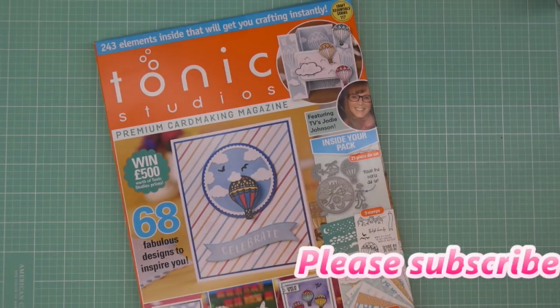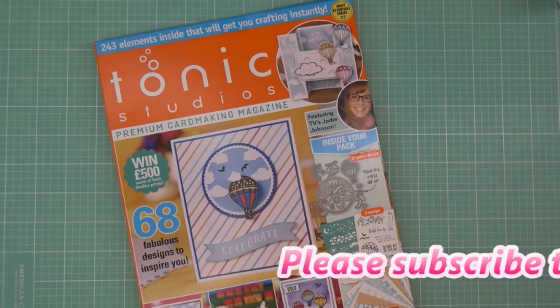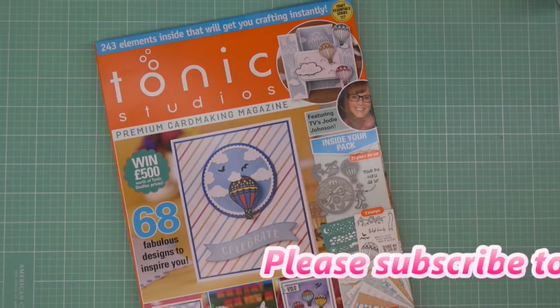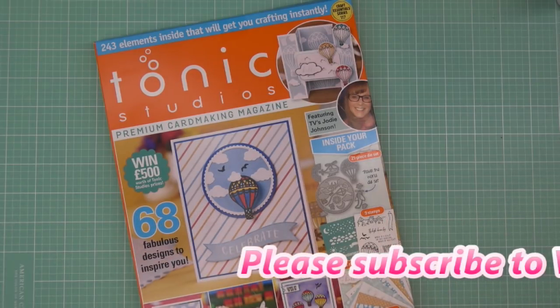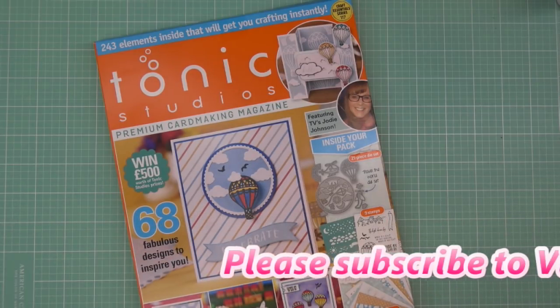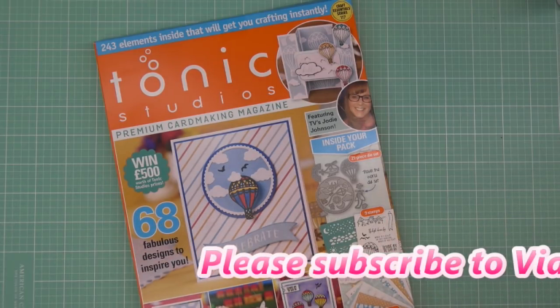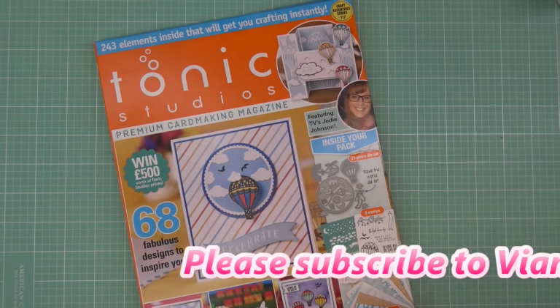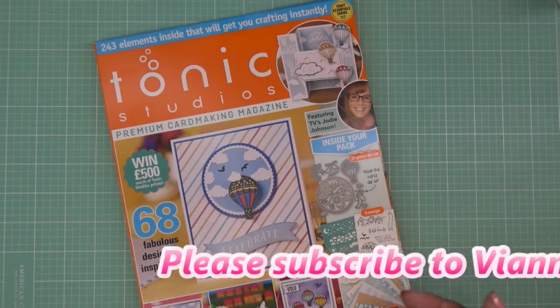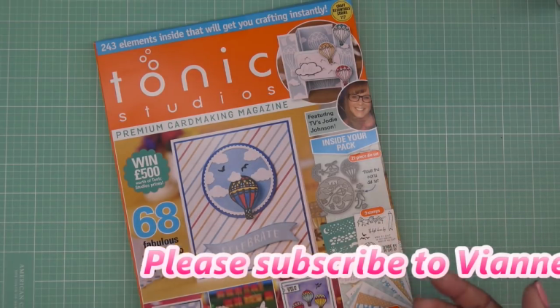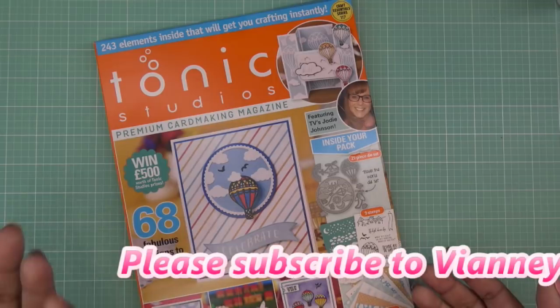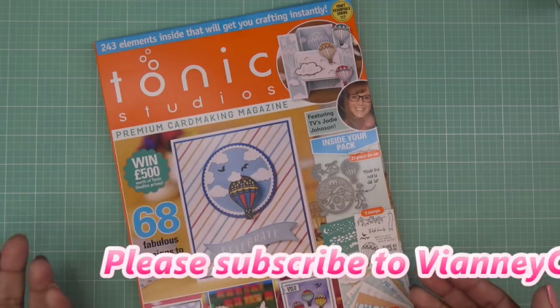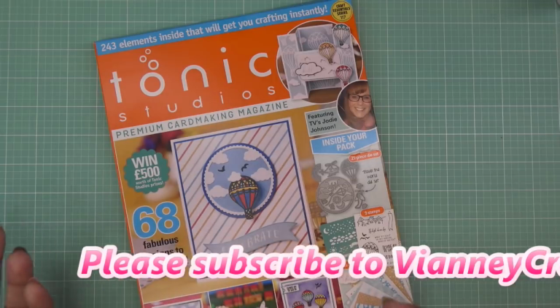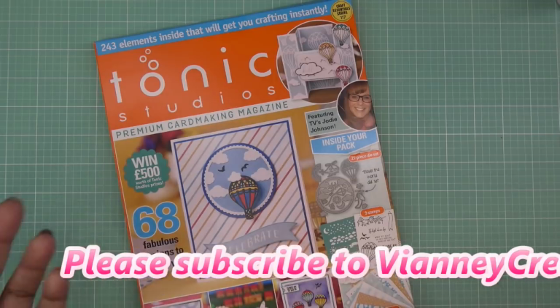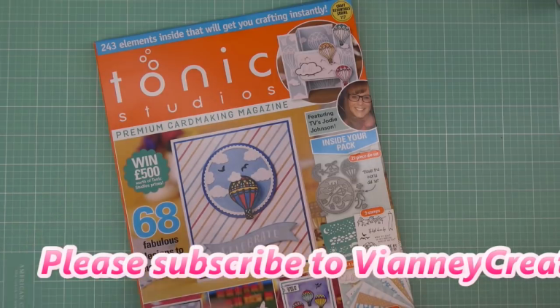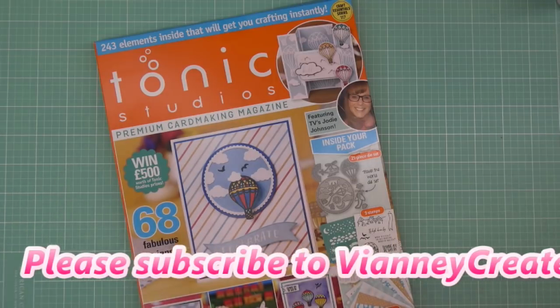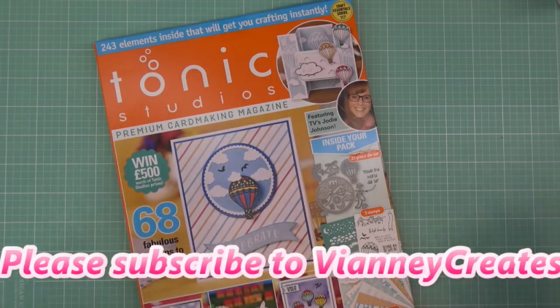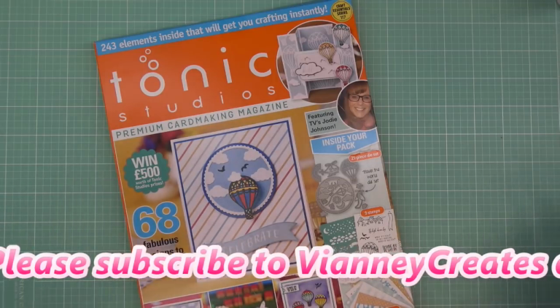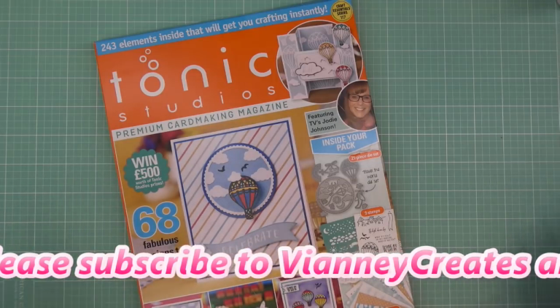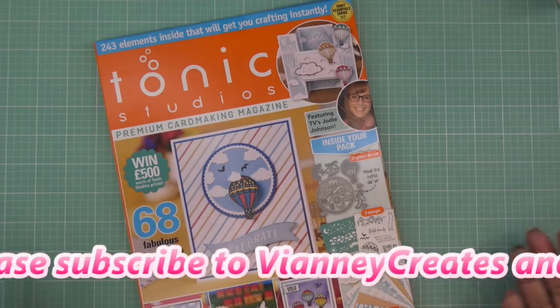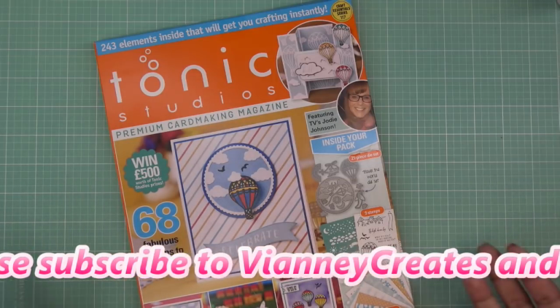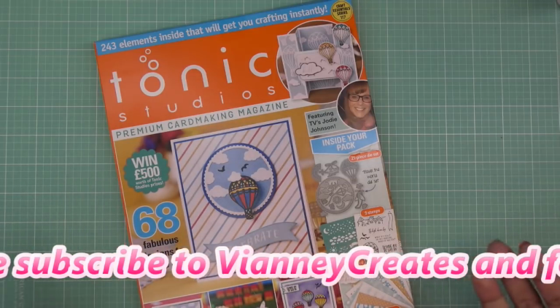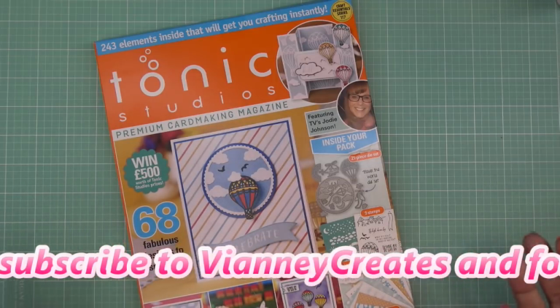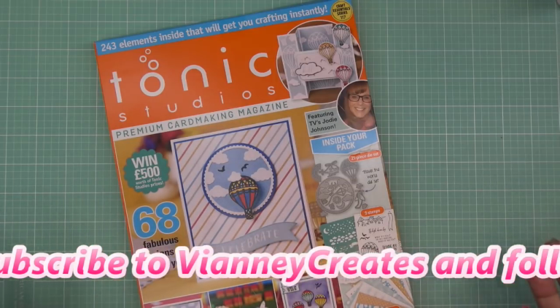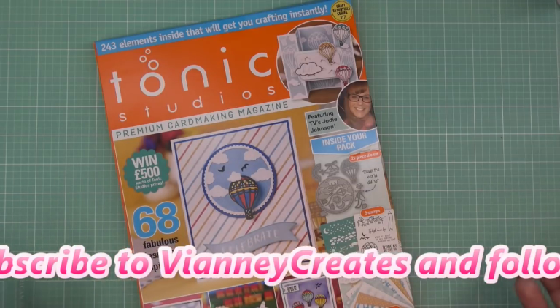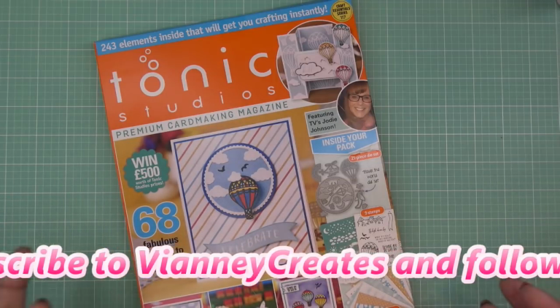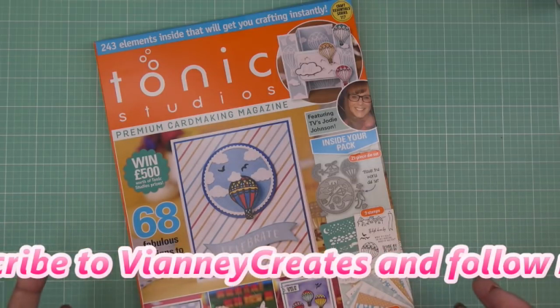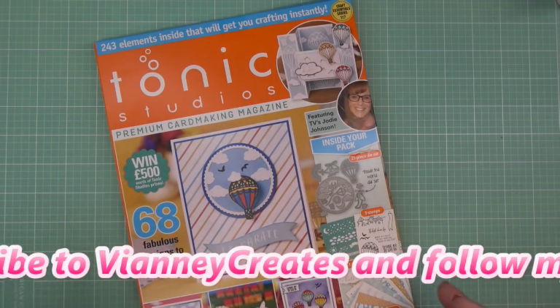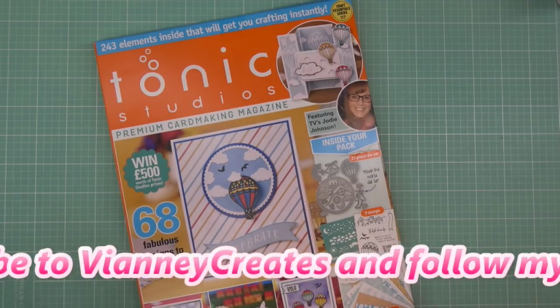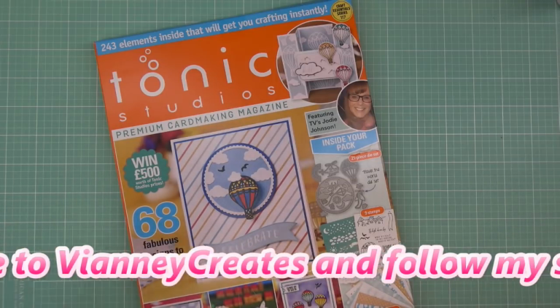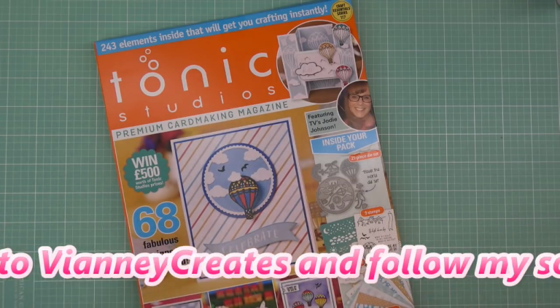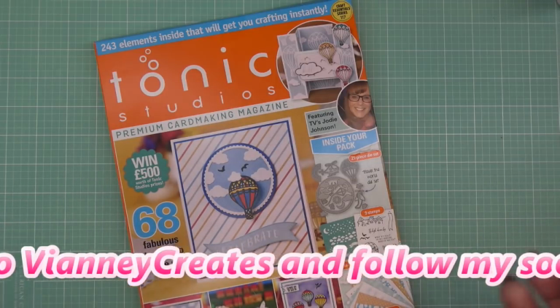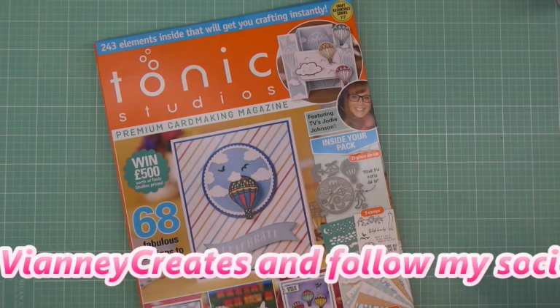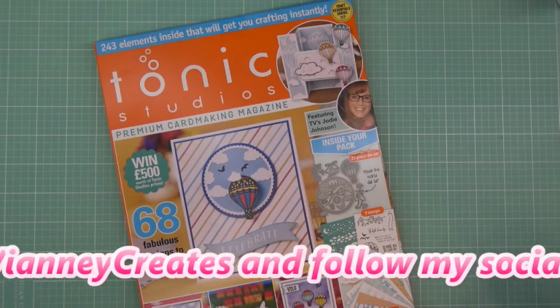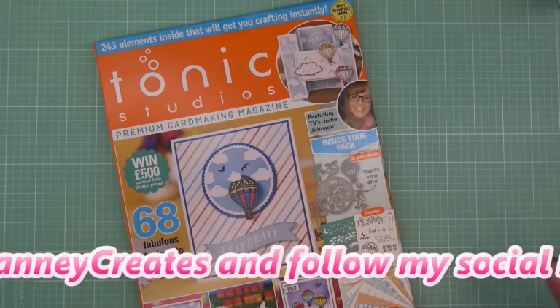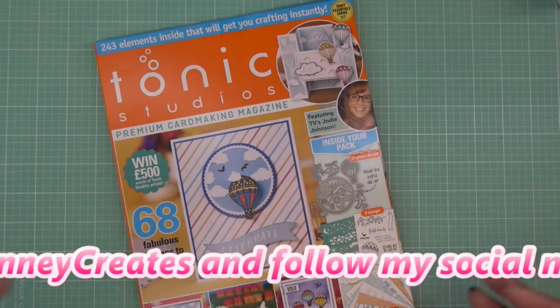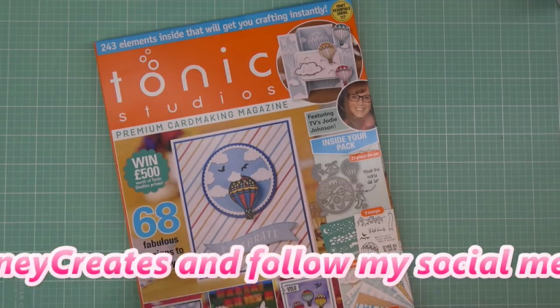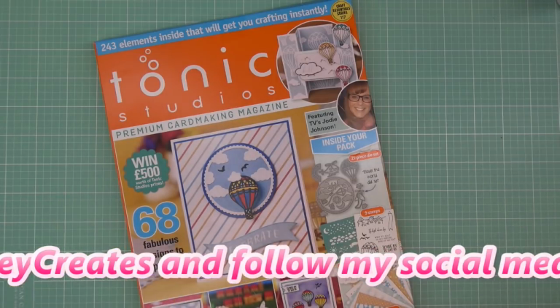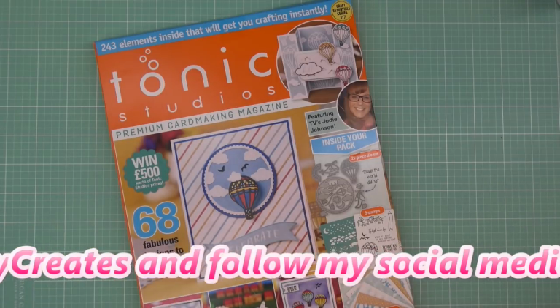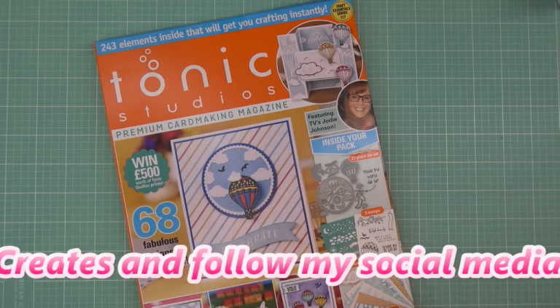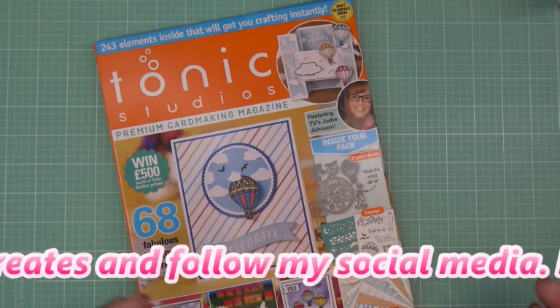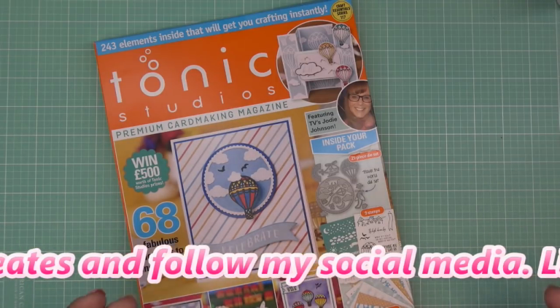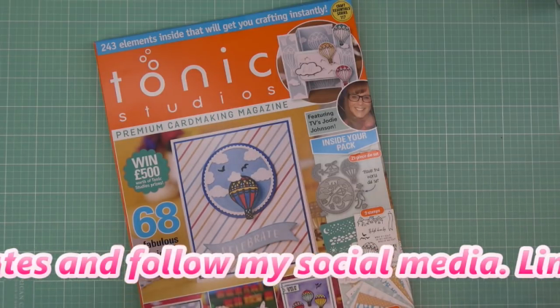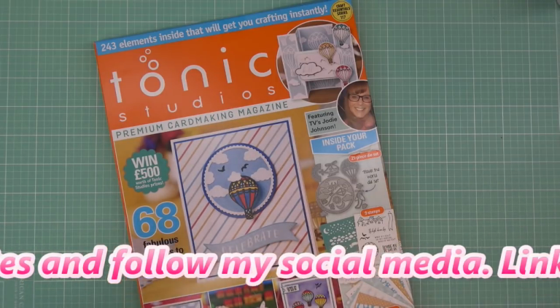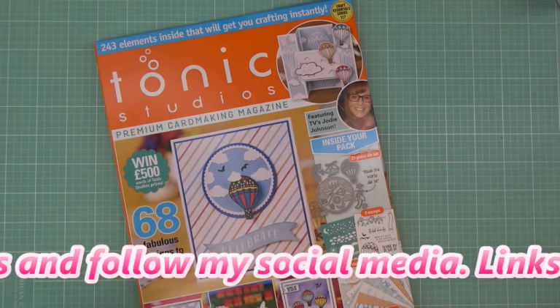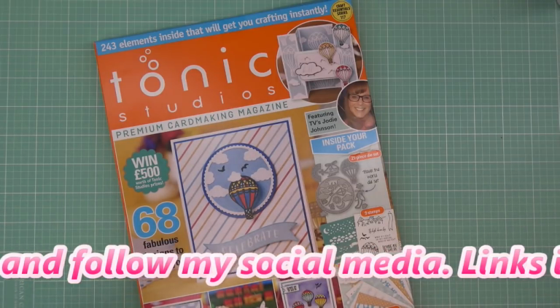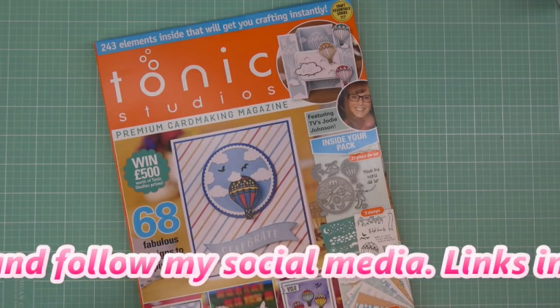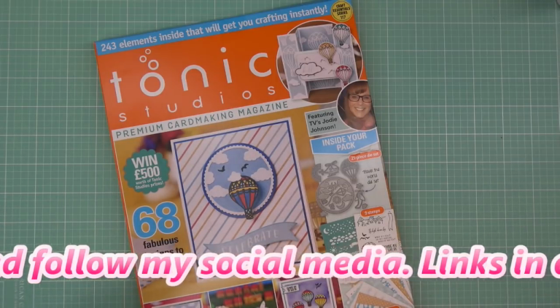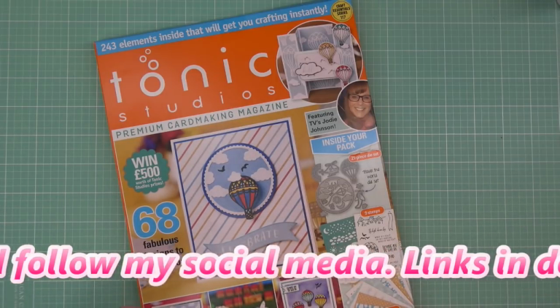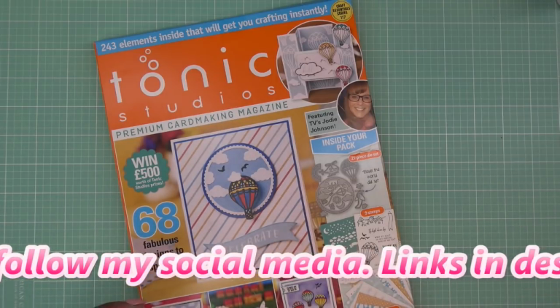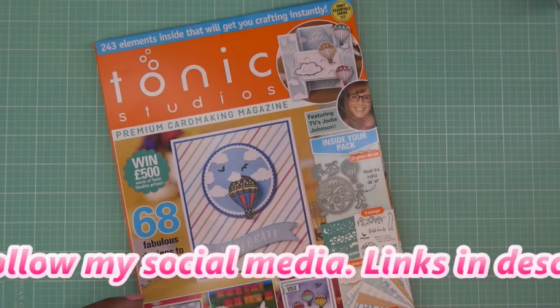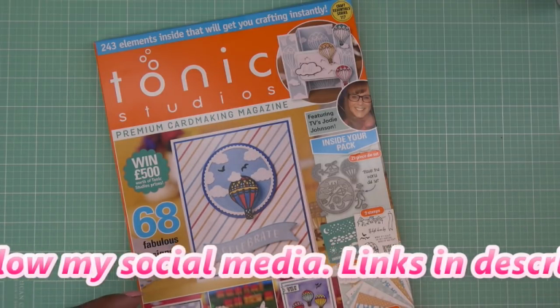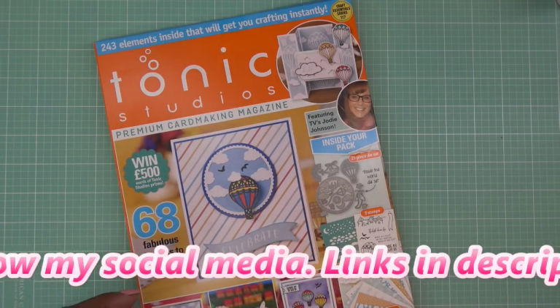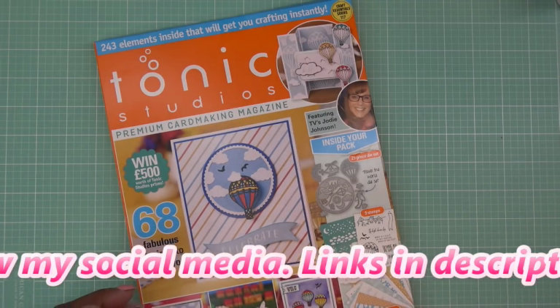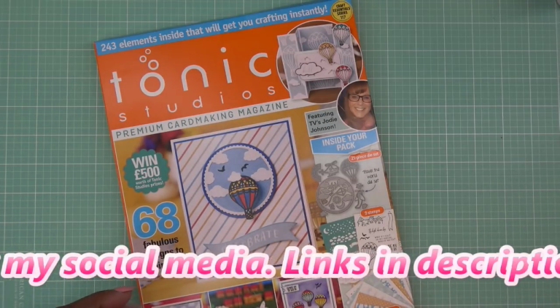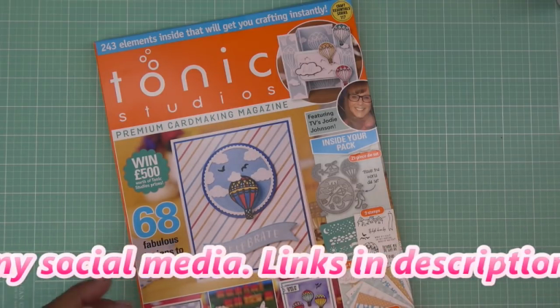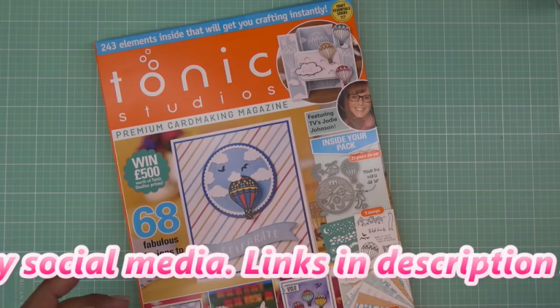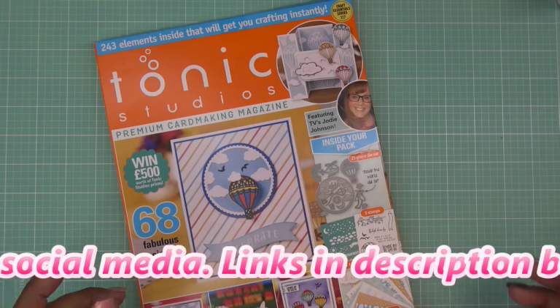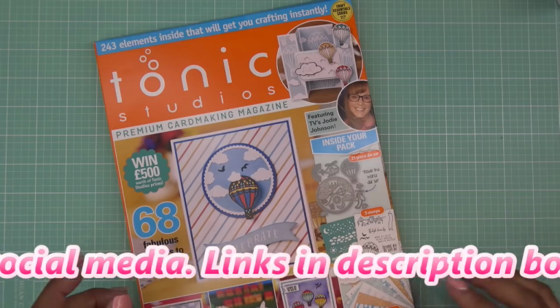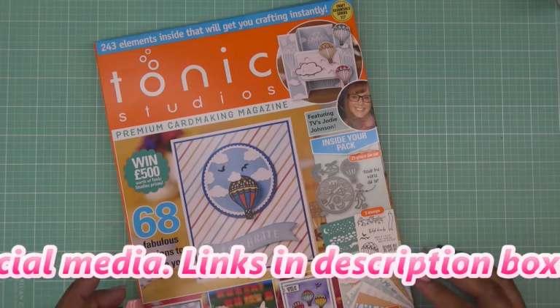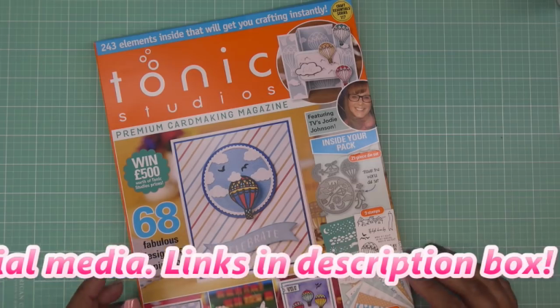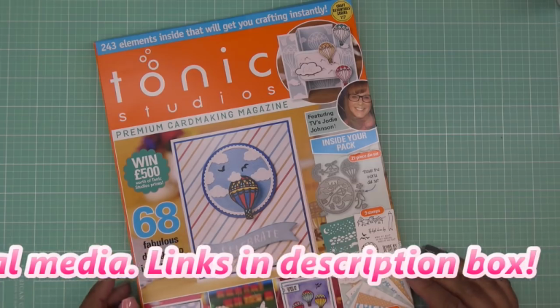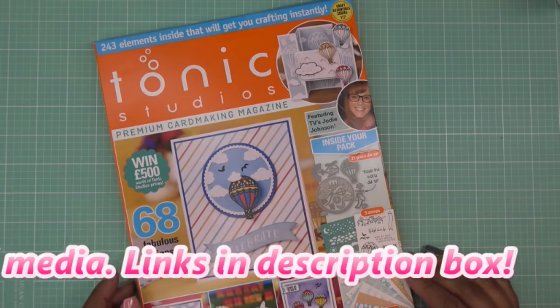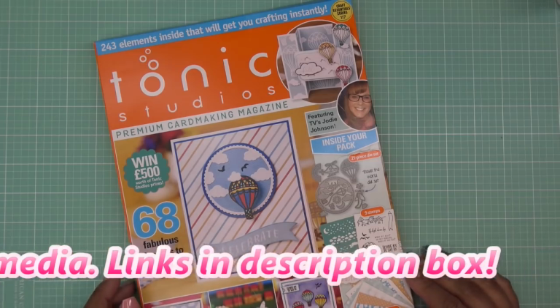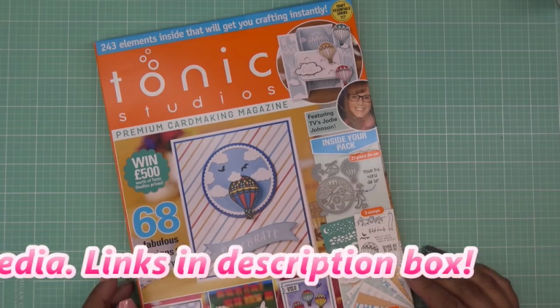It wasn't available on Tonic — it sold out like within a day. It always does. And it's on scrapbook.com right now, so if you want to check it out, it'll be there.